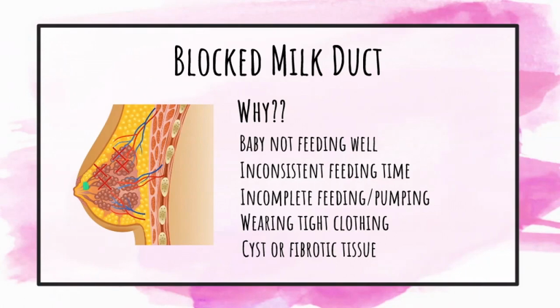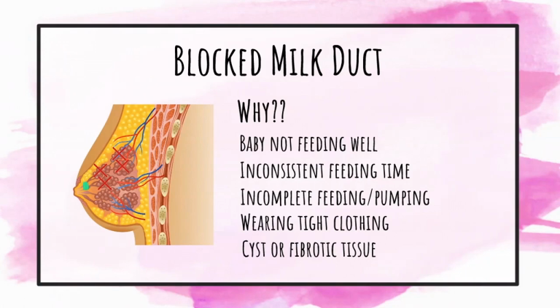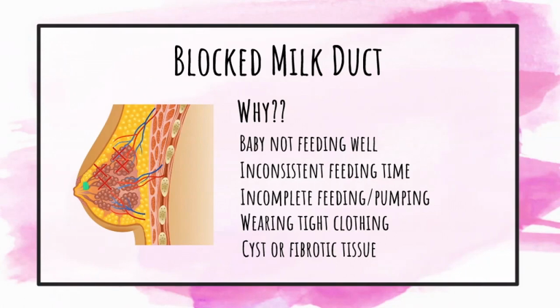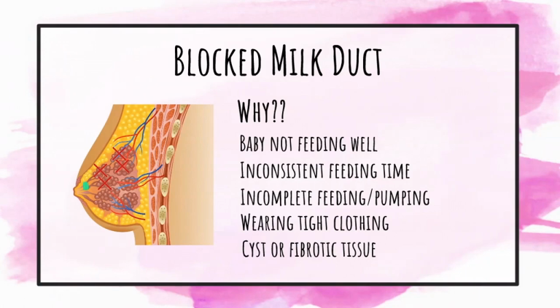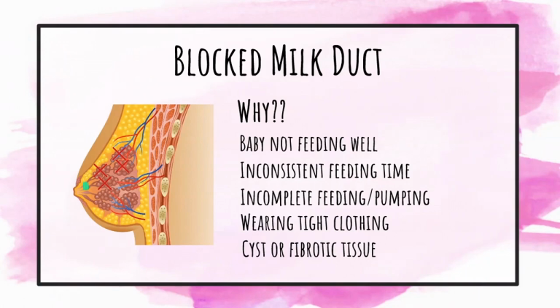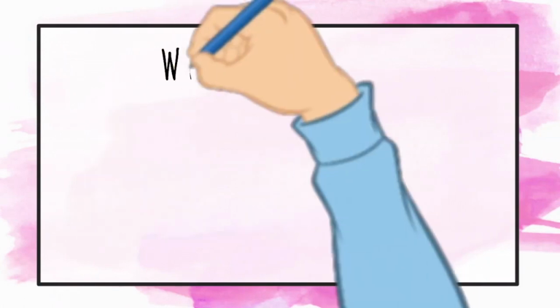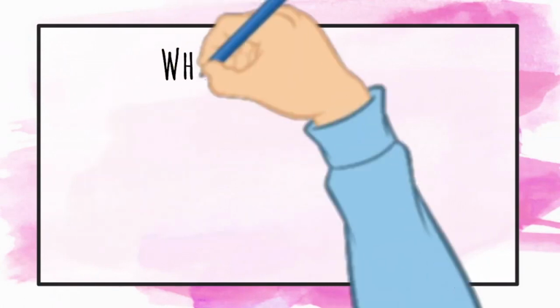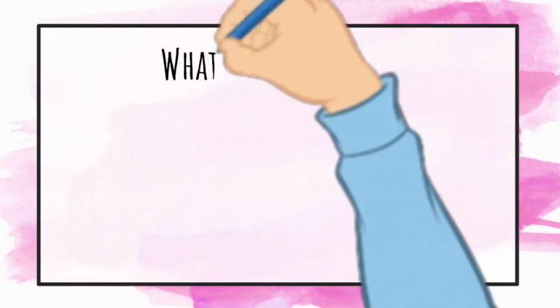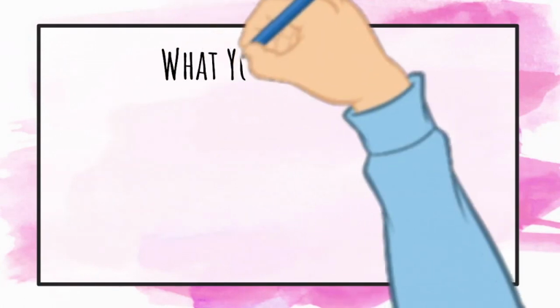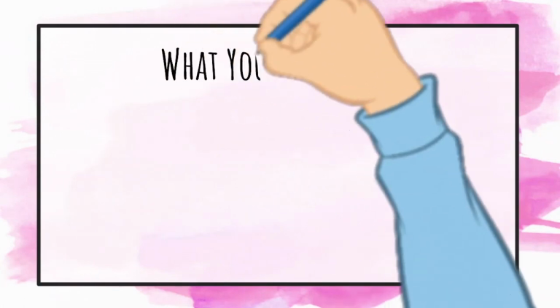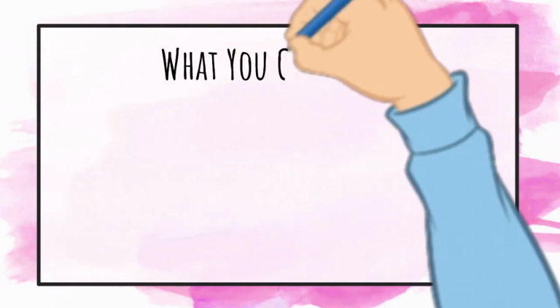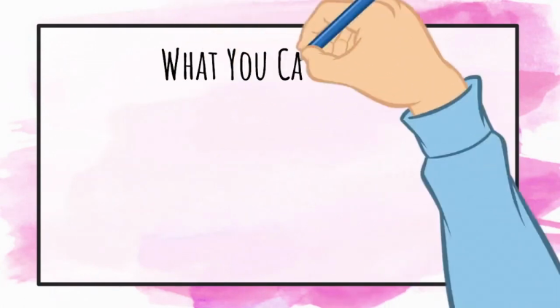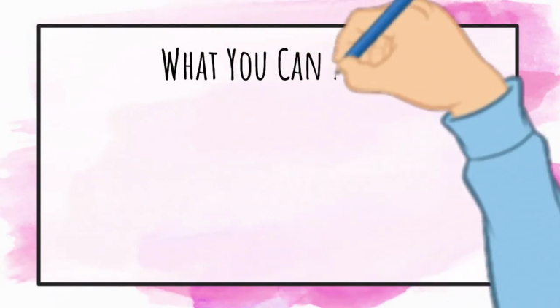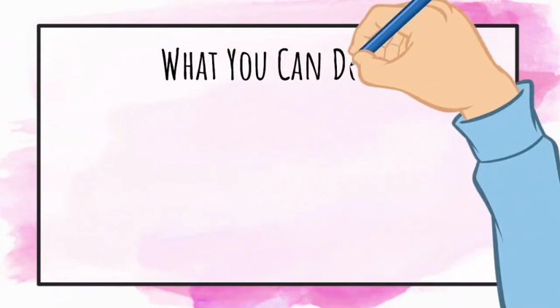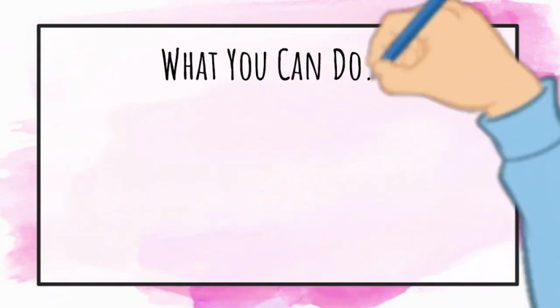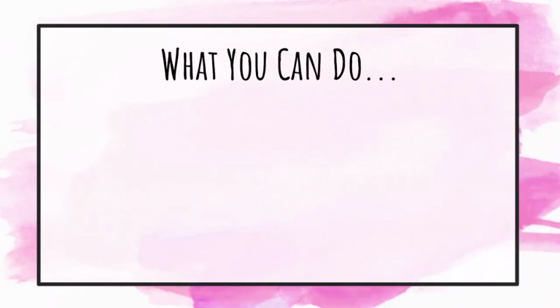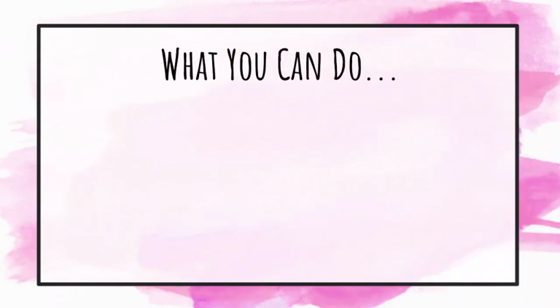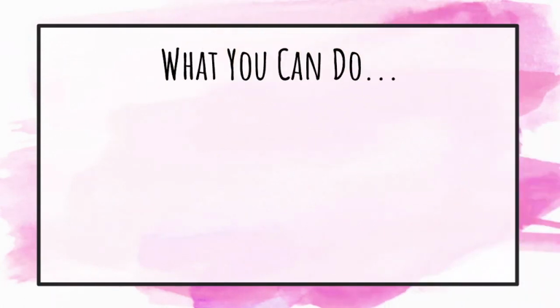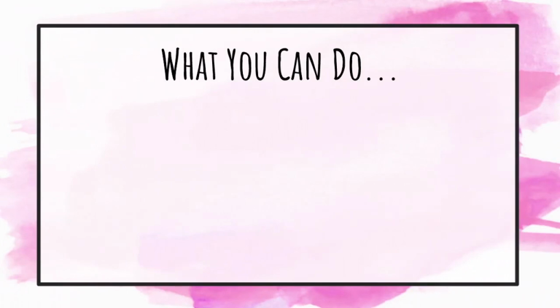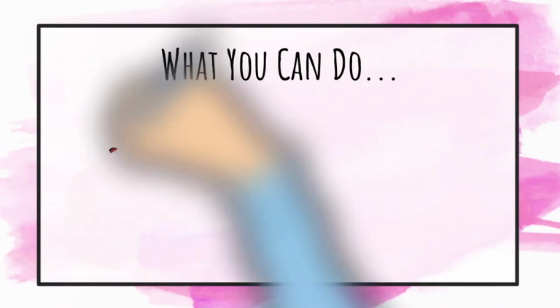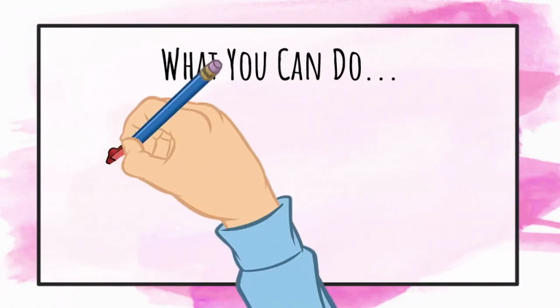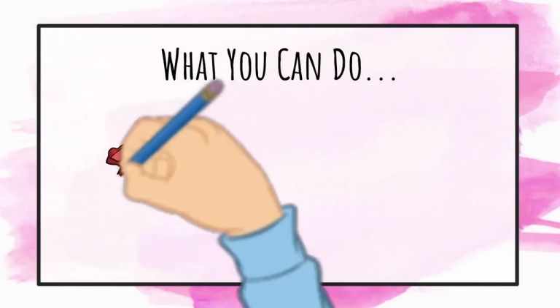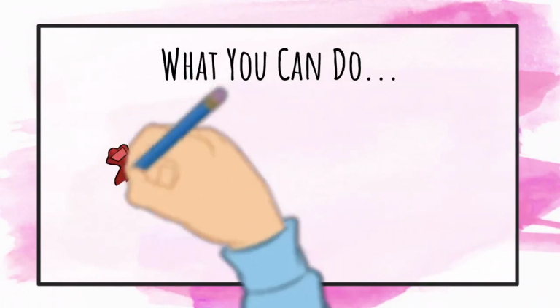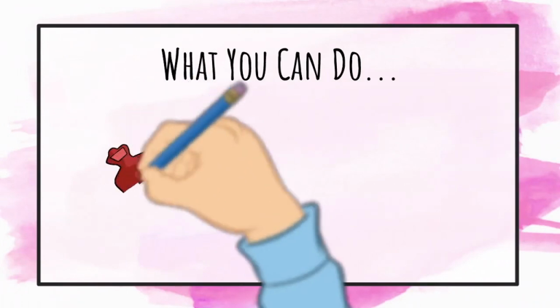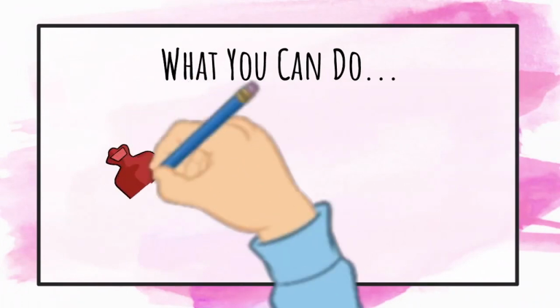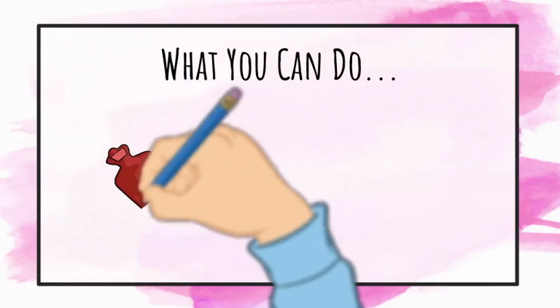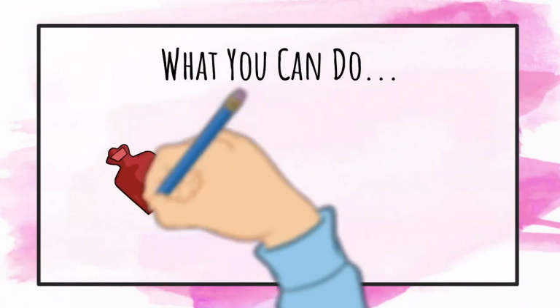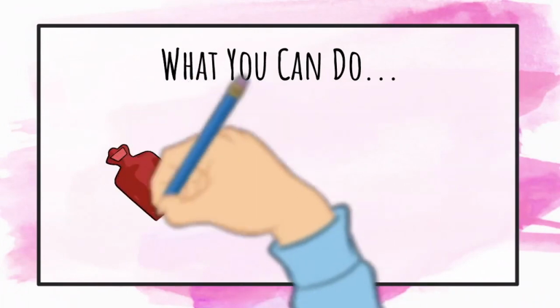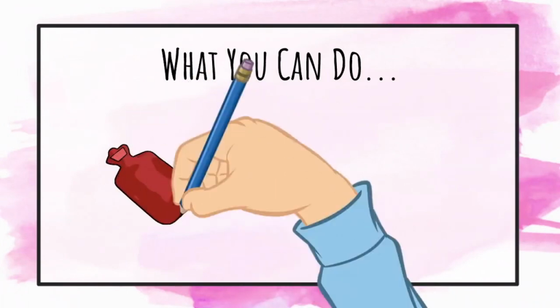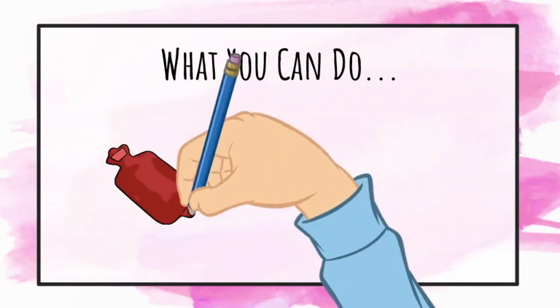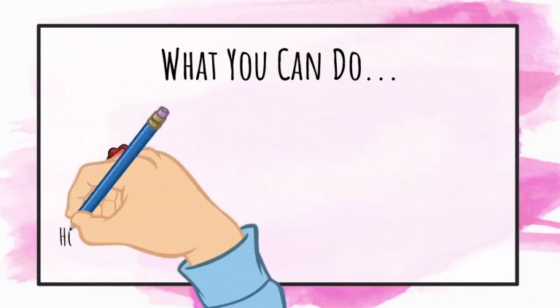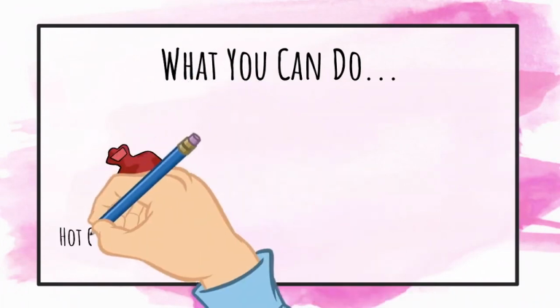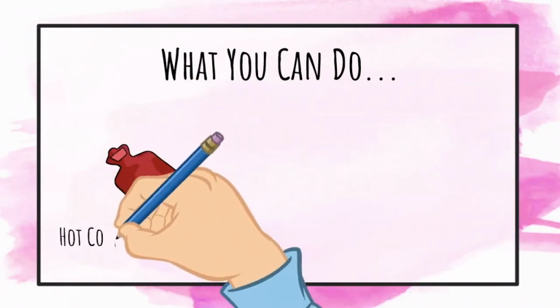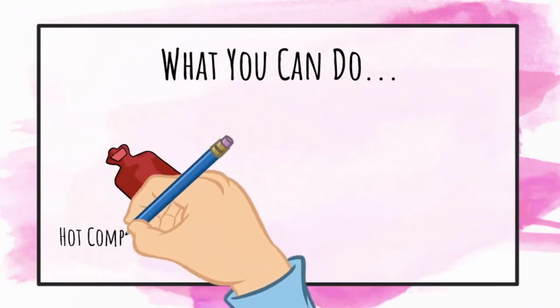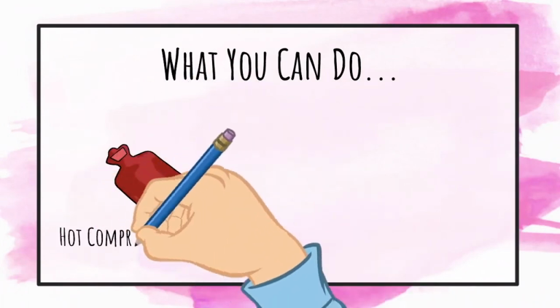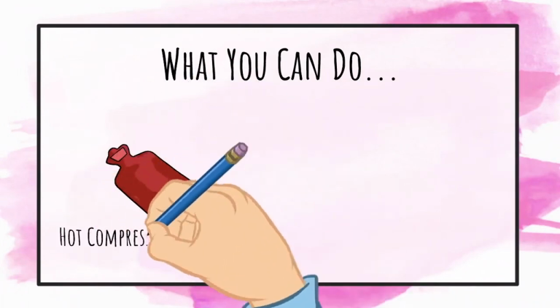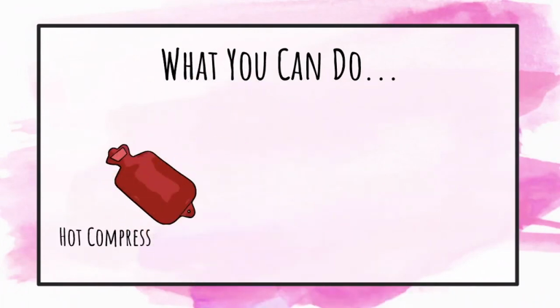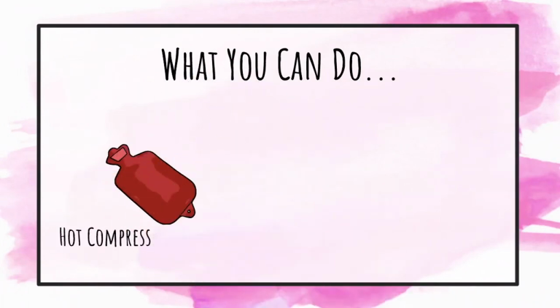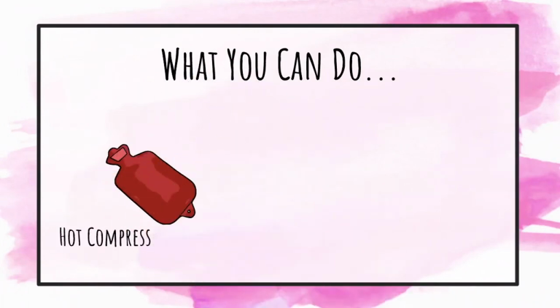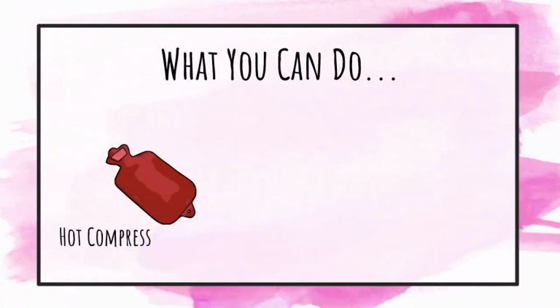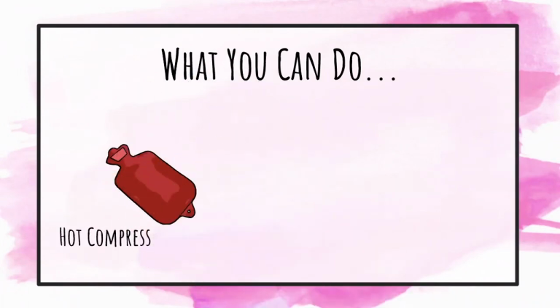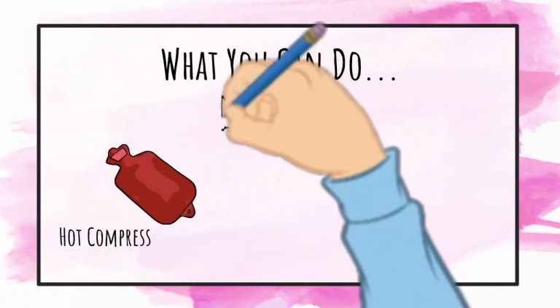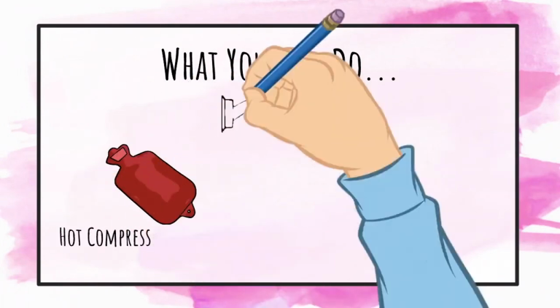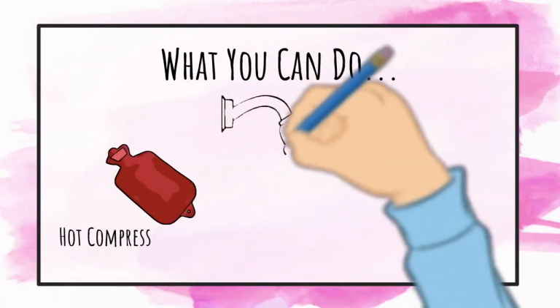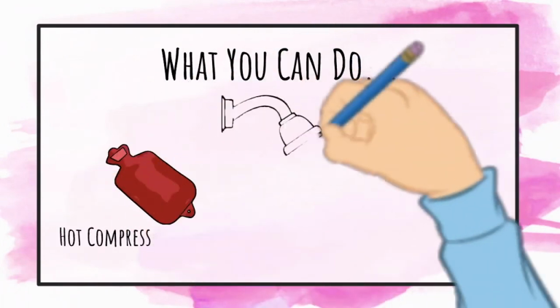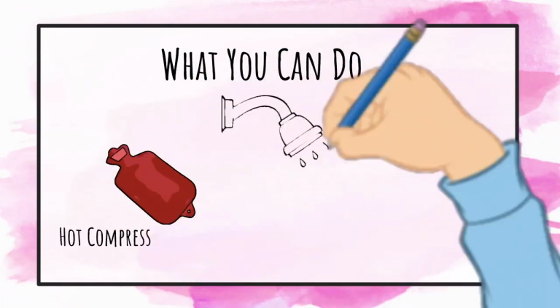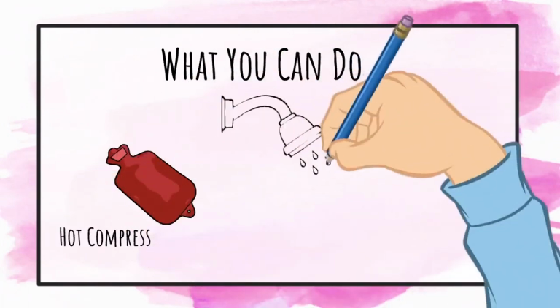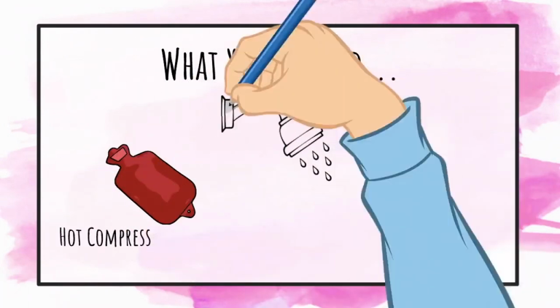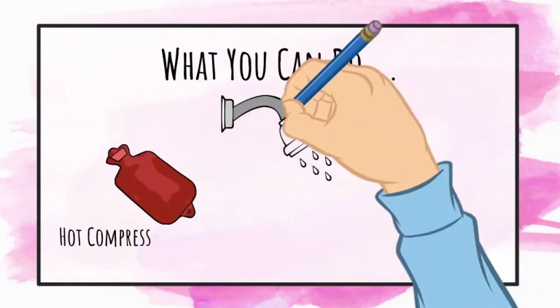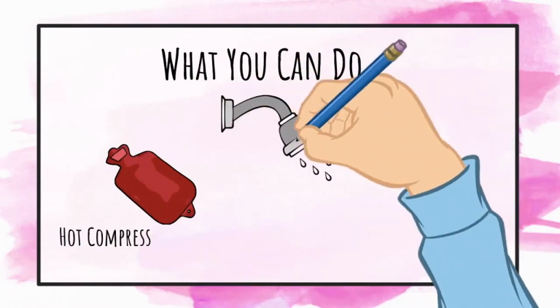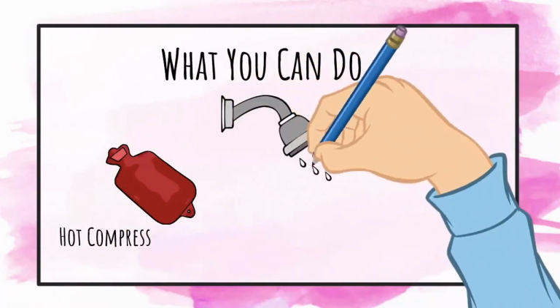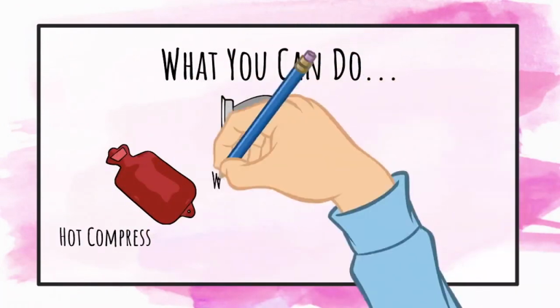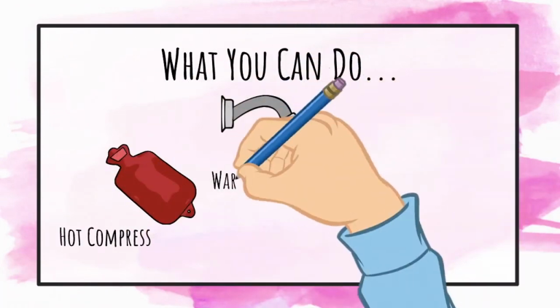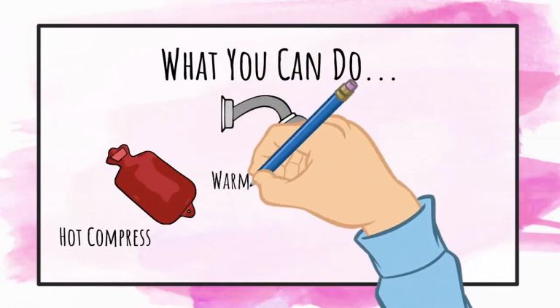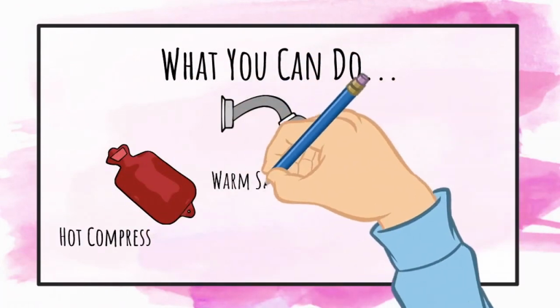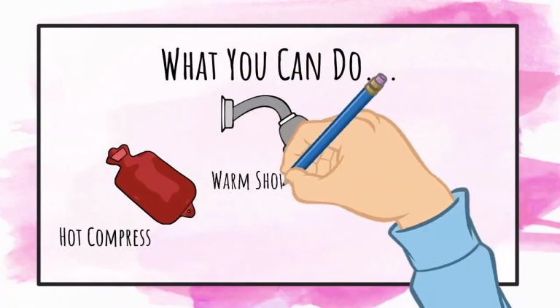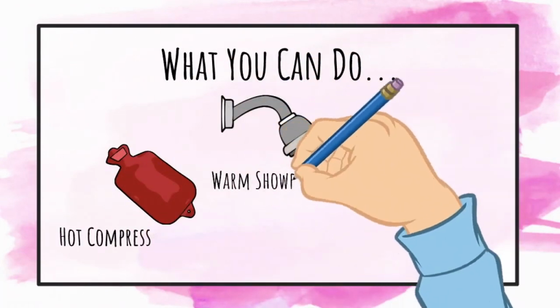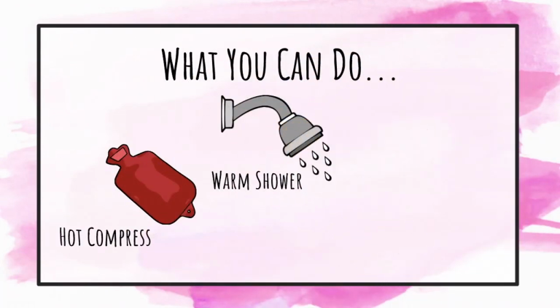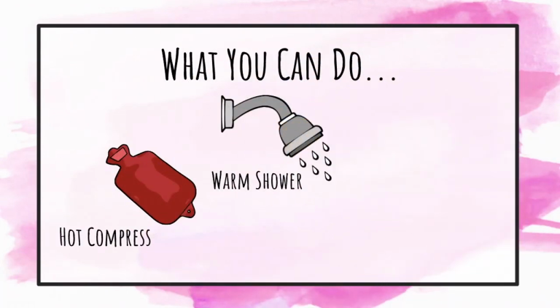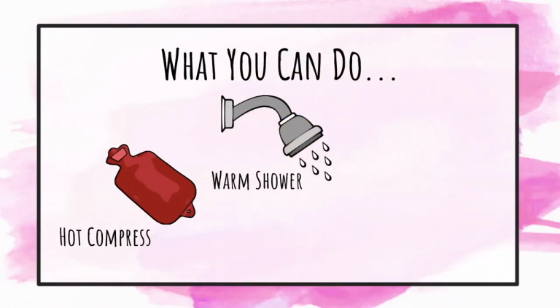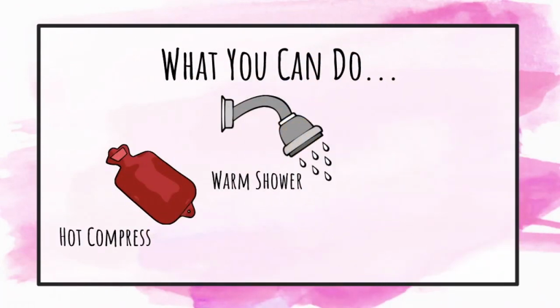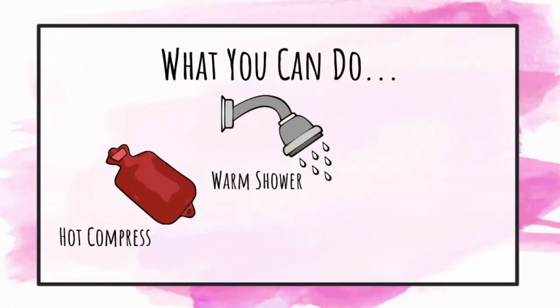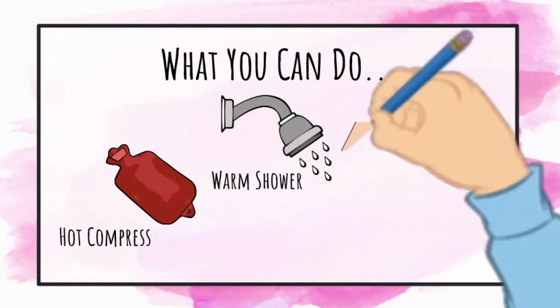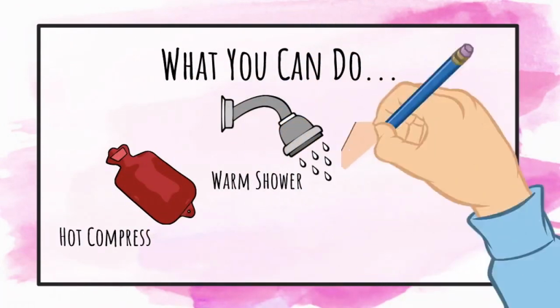What can you do to remove the blockage? You can use the traditional methods of hot compresses, warm showers, and self-massage of the breast.